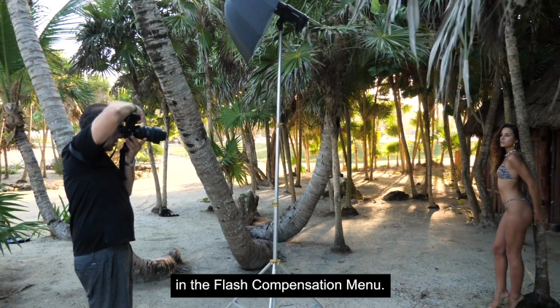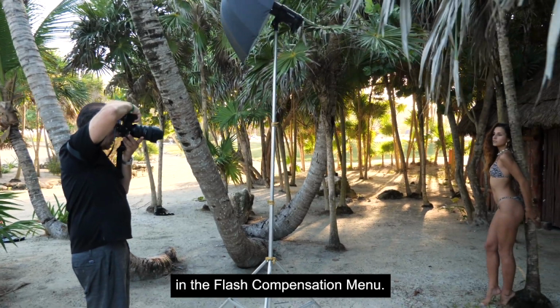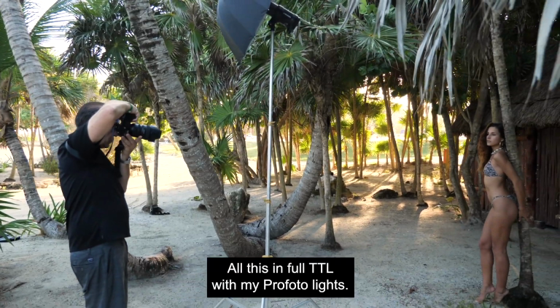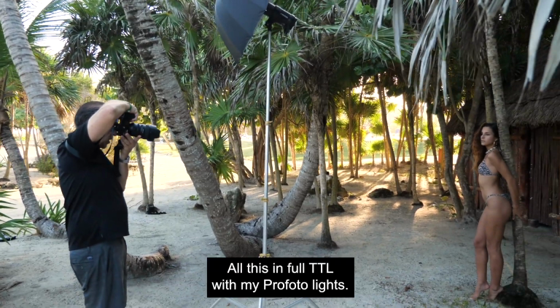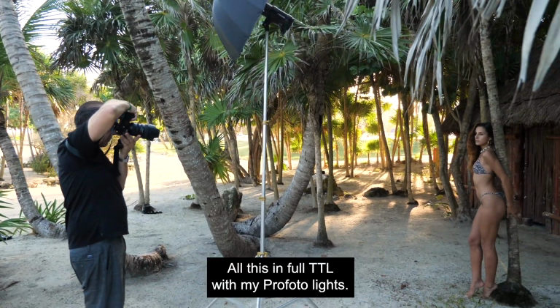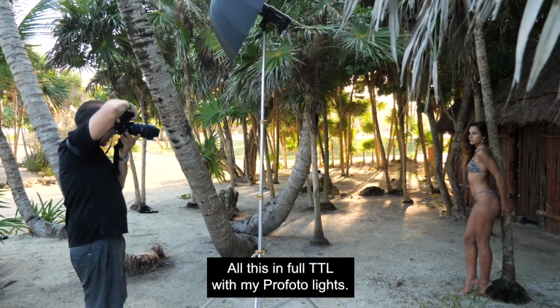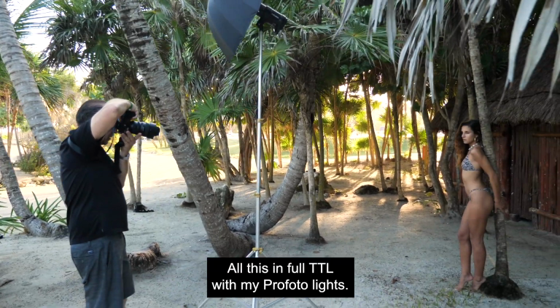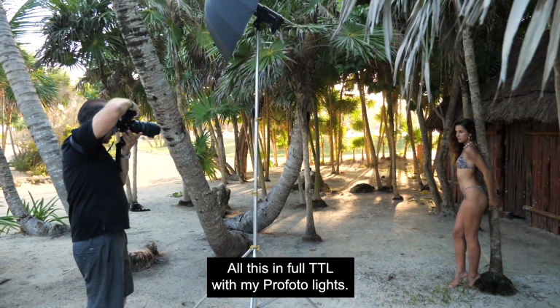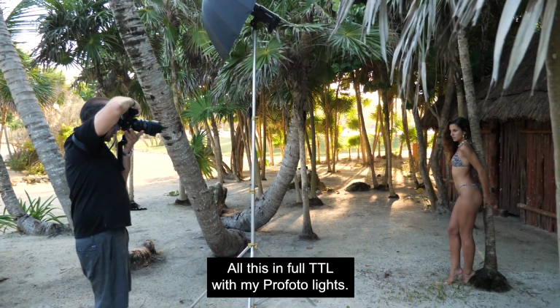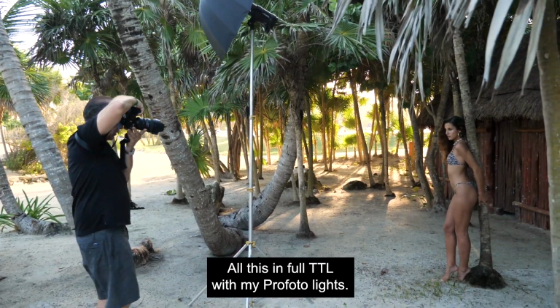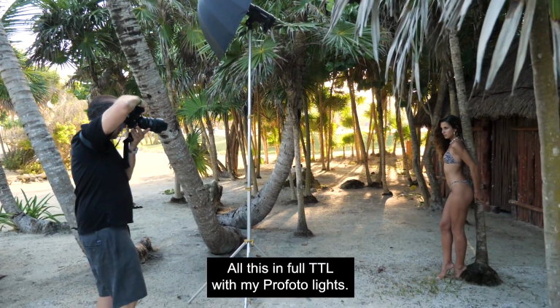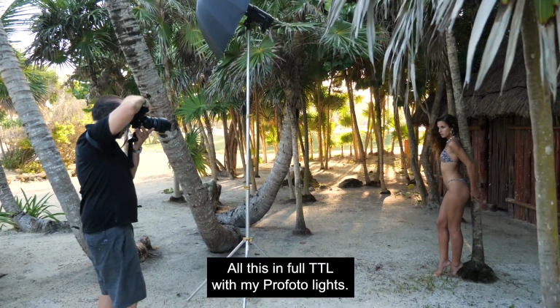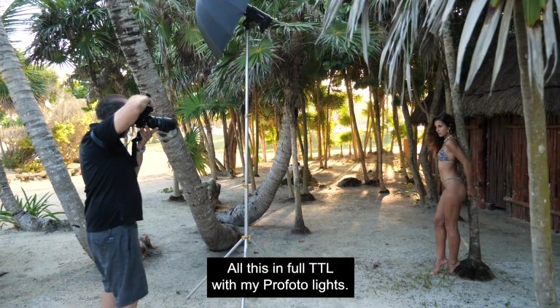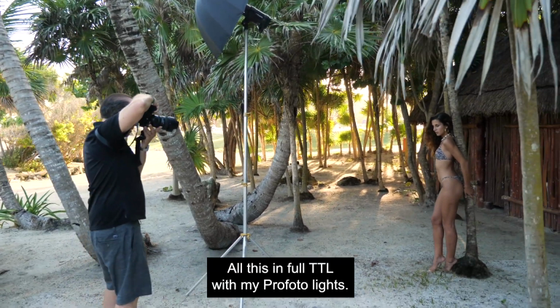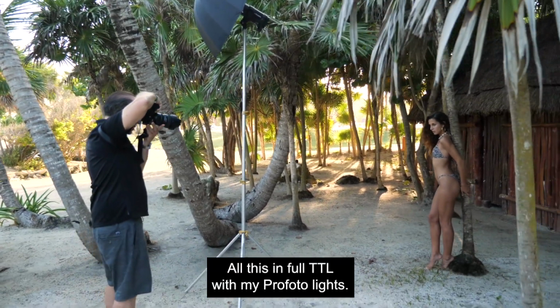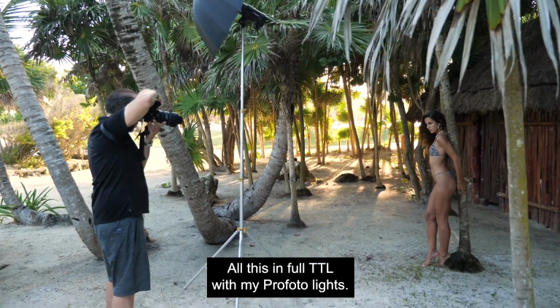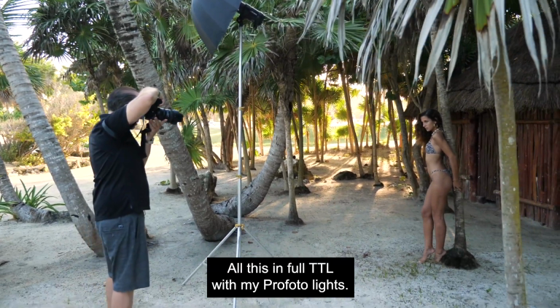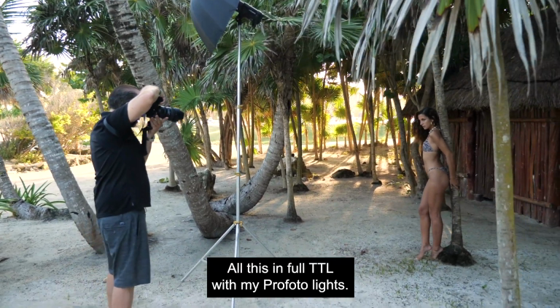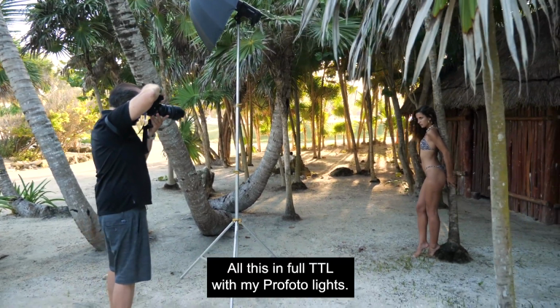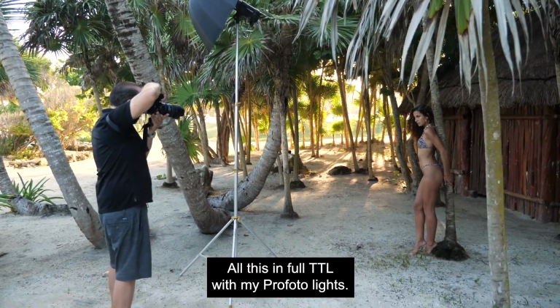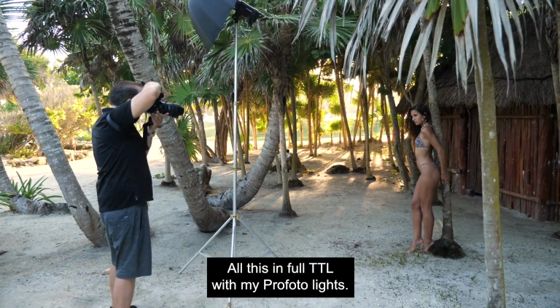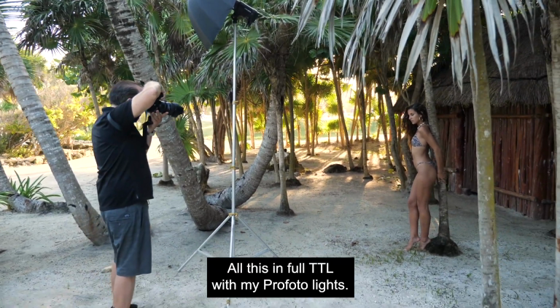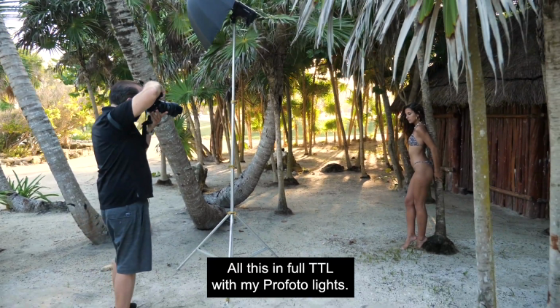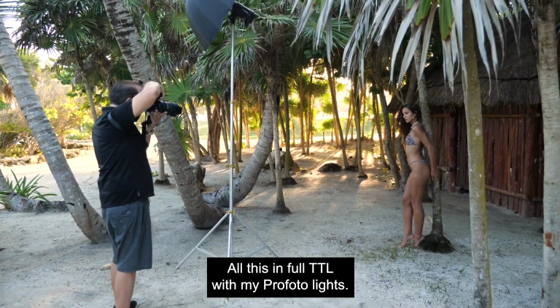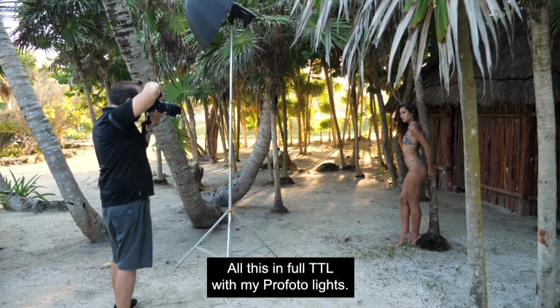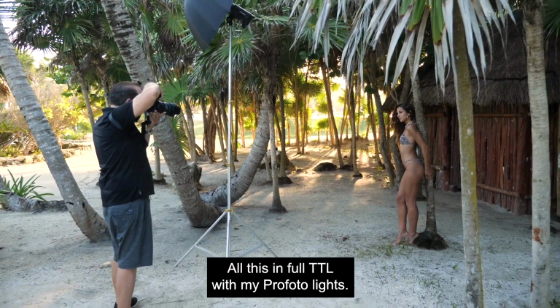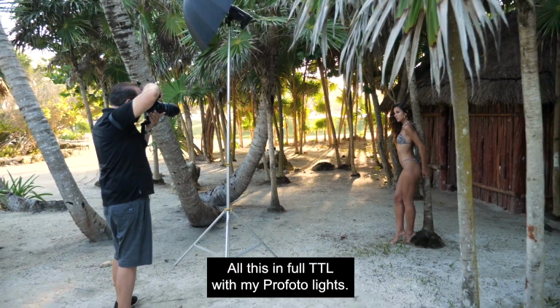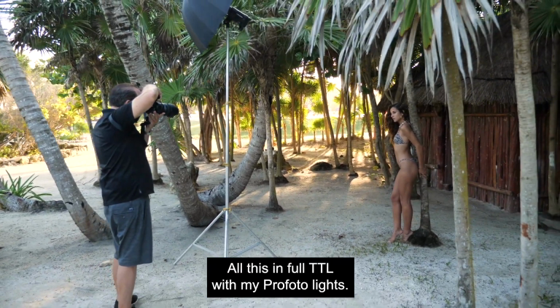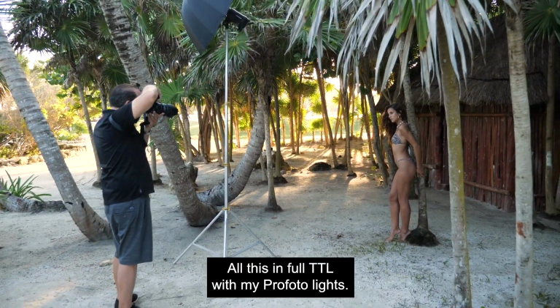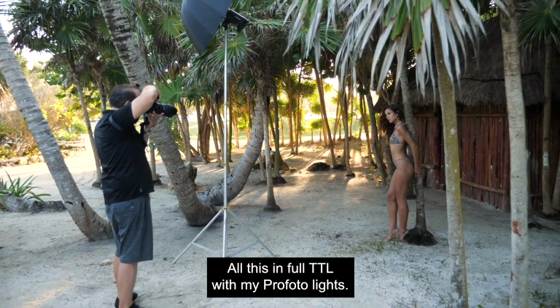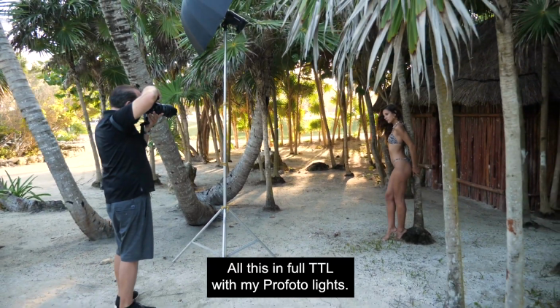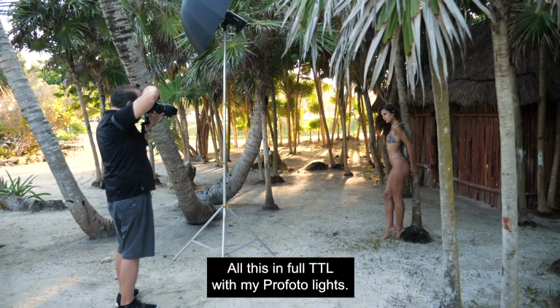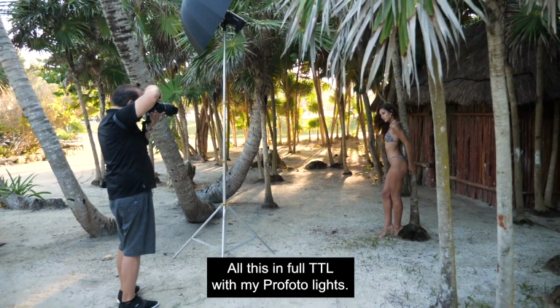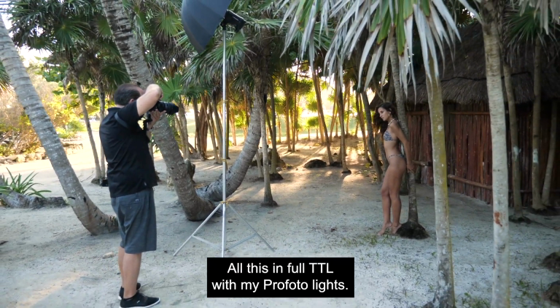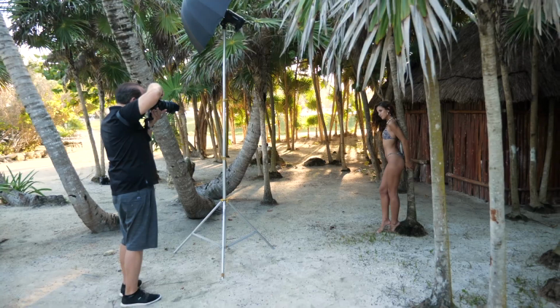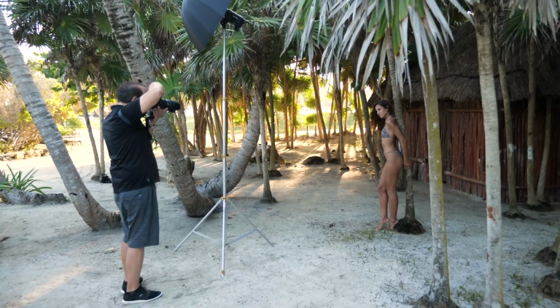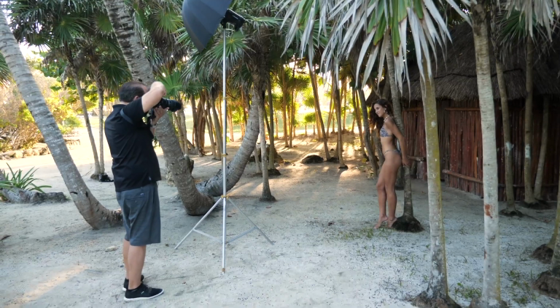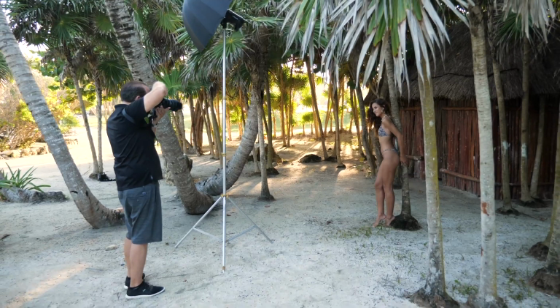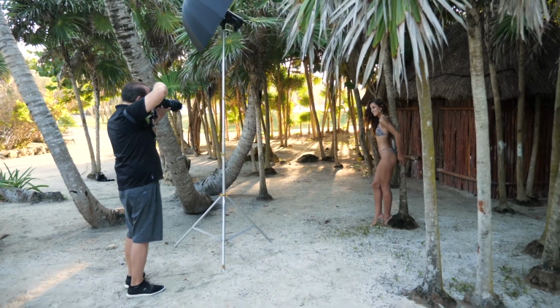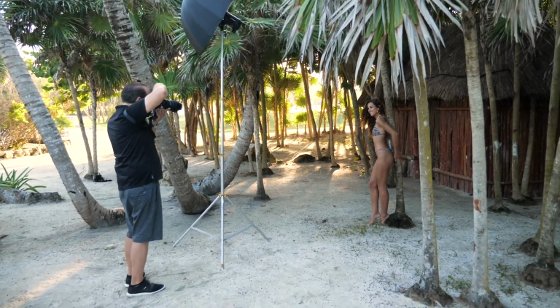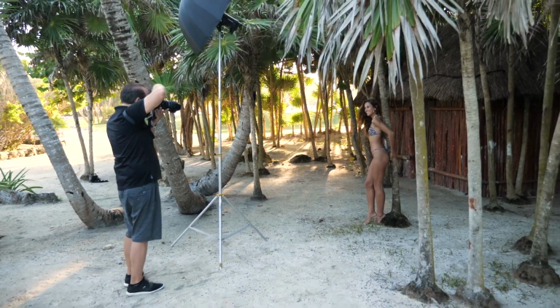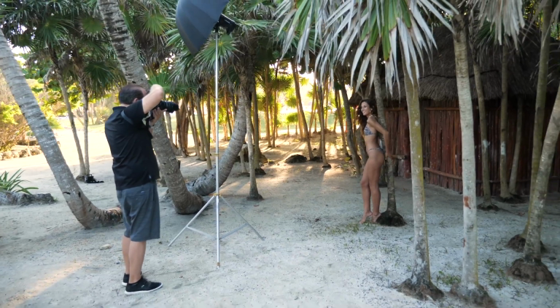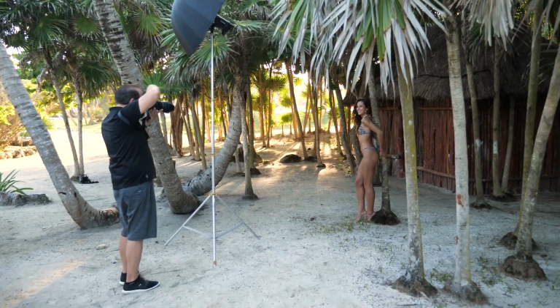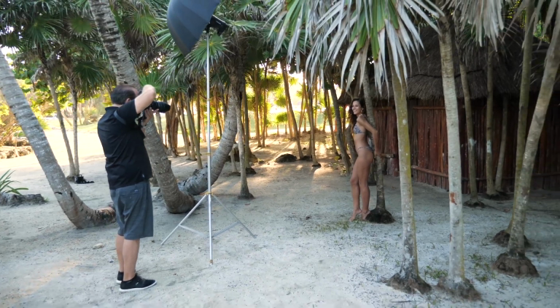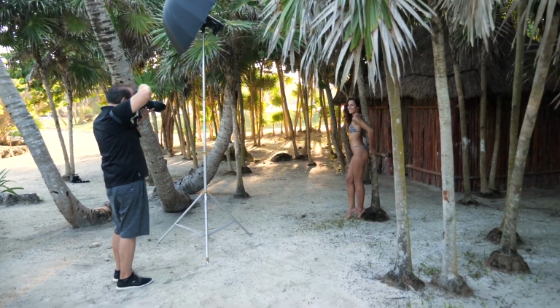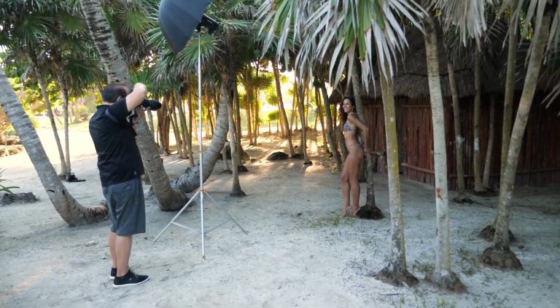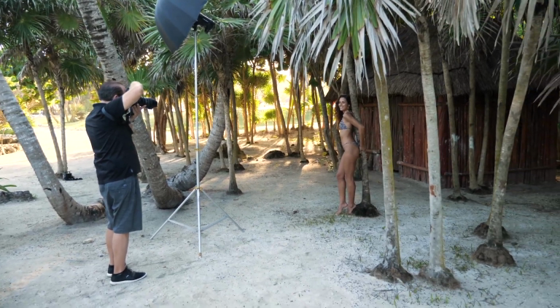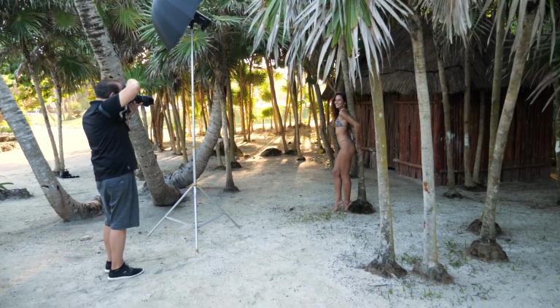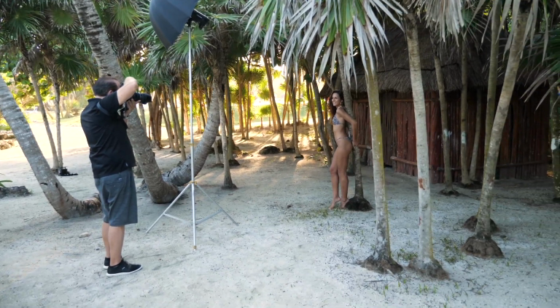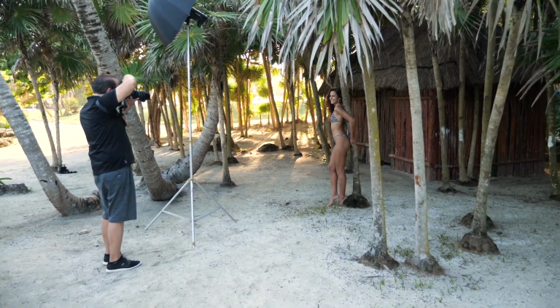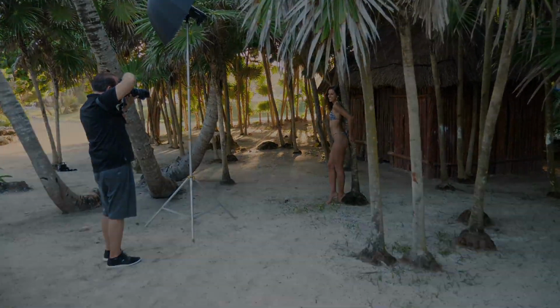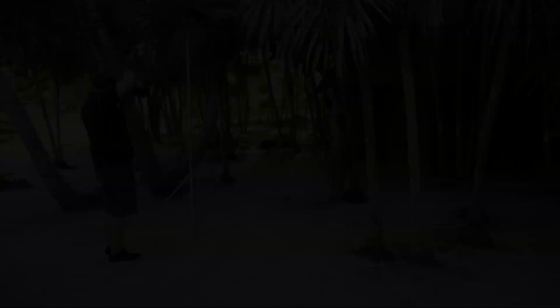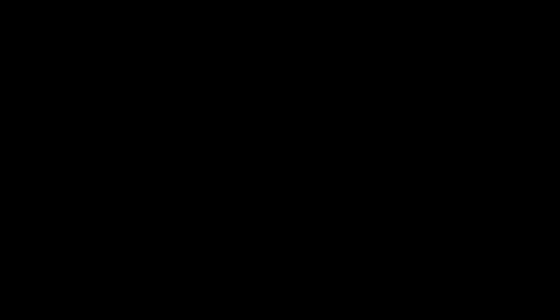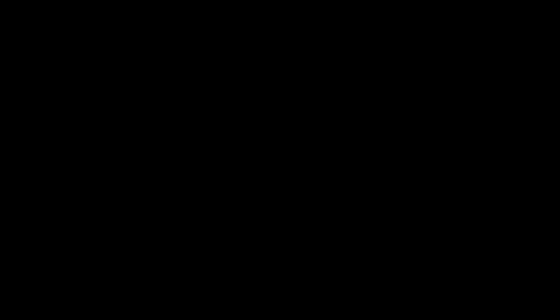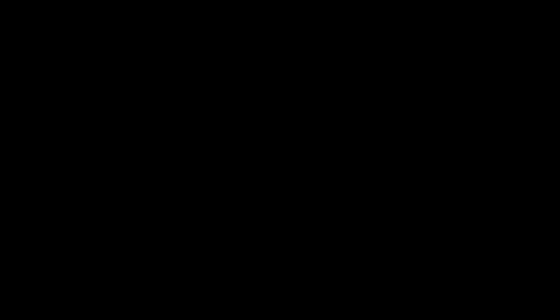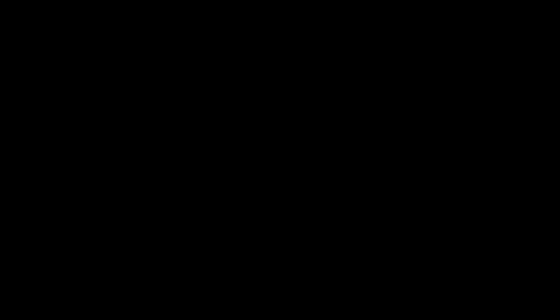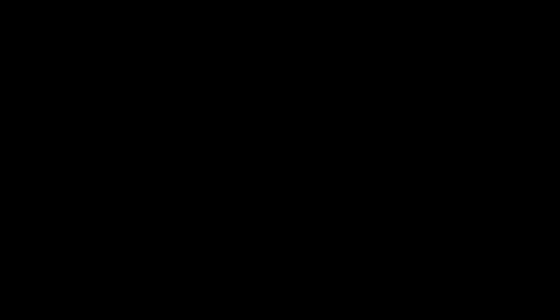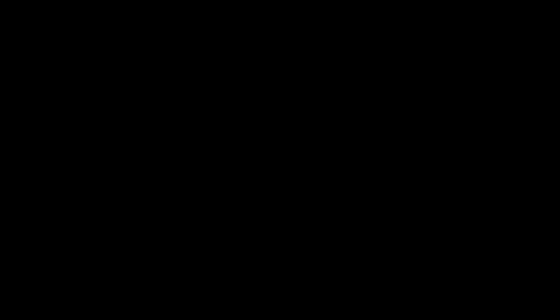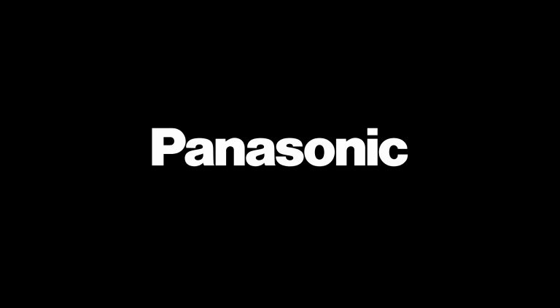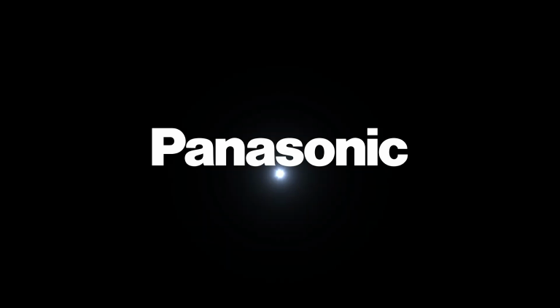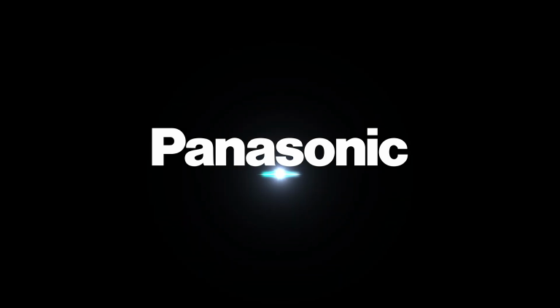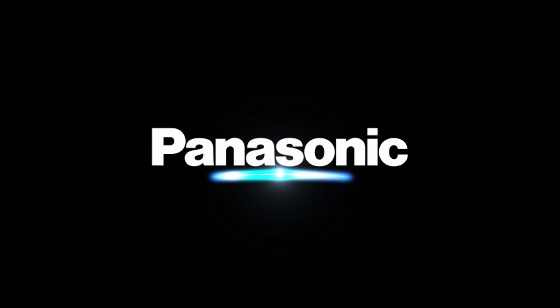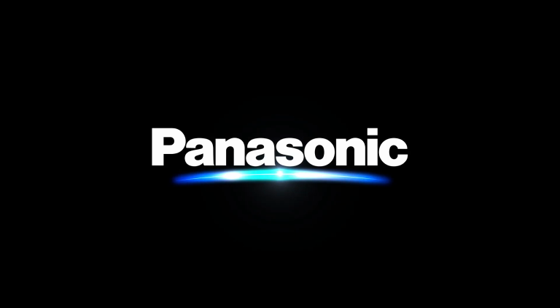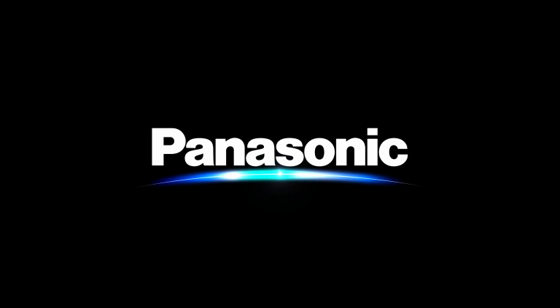All this in full TTL with my Profoto lights.